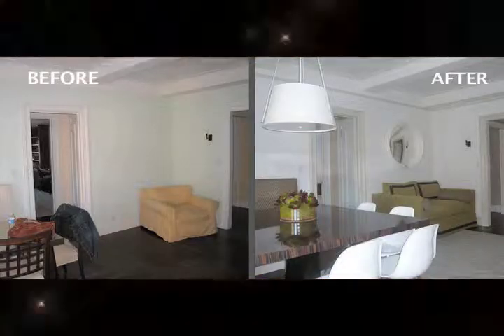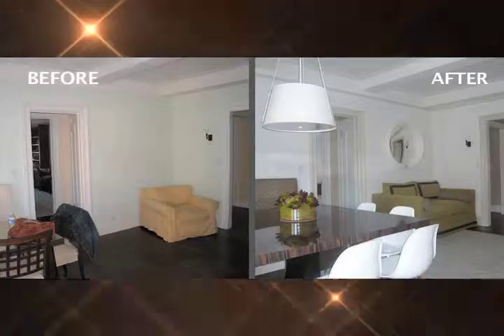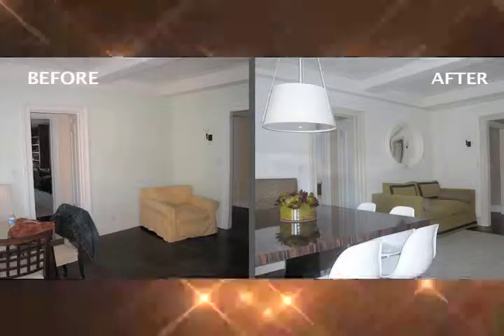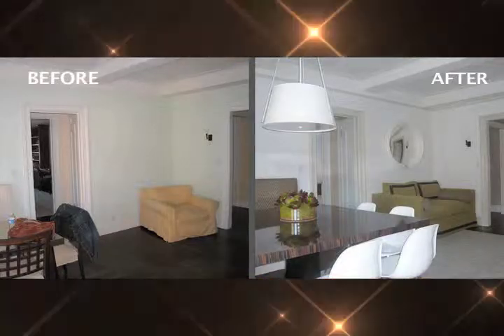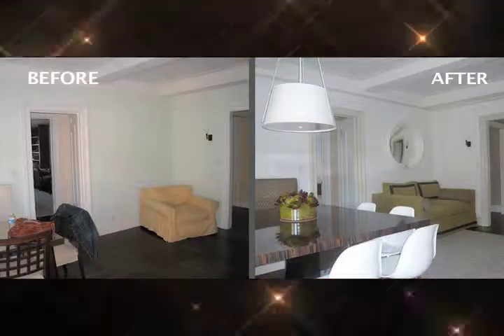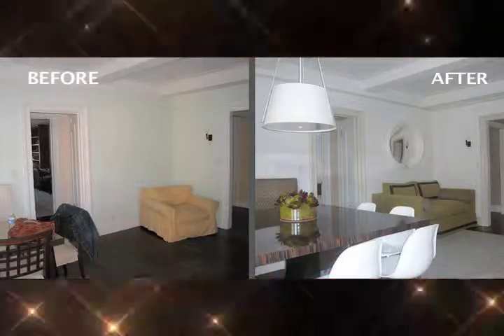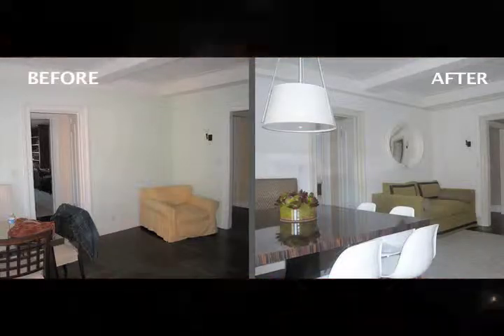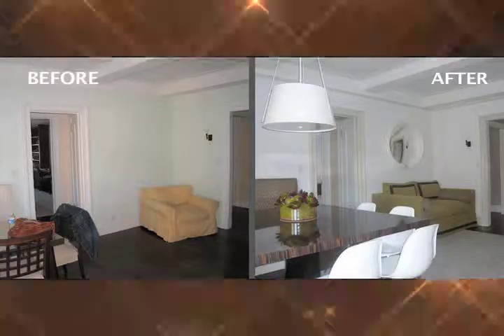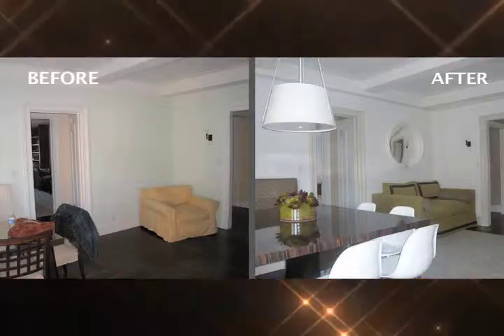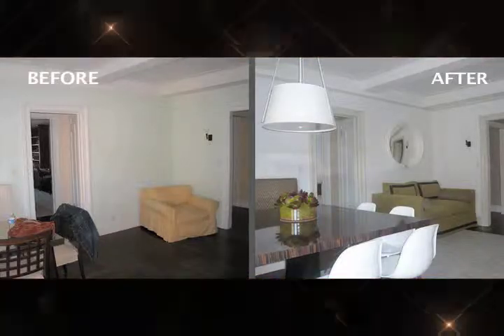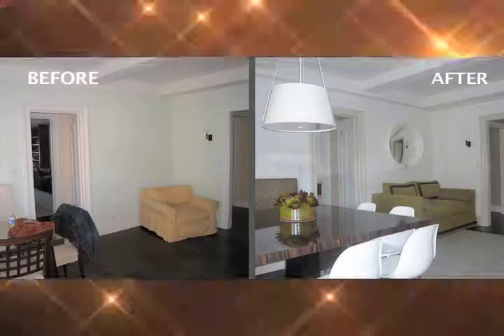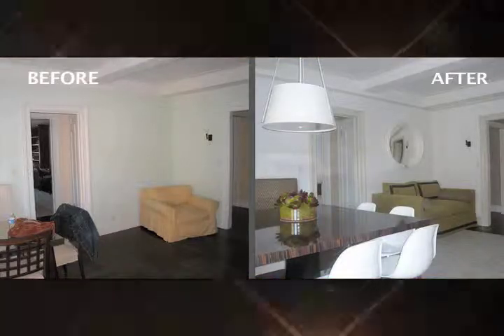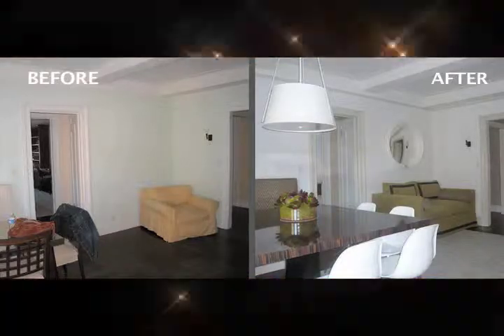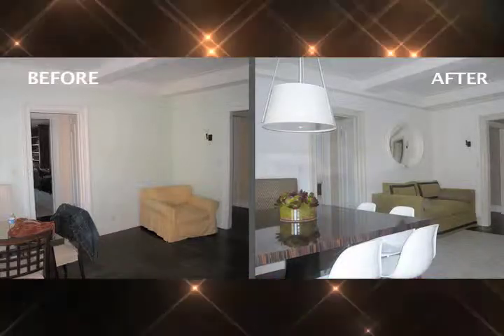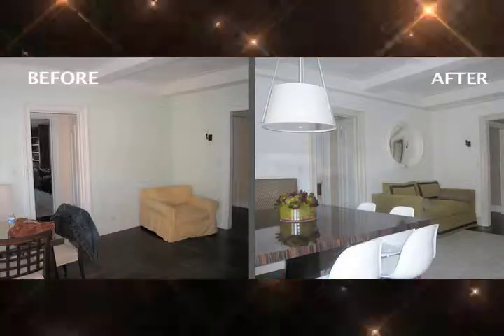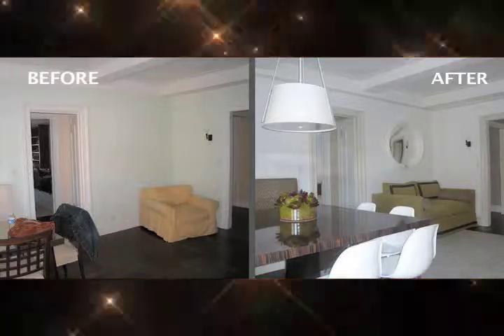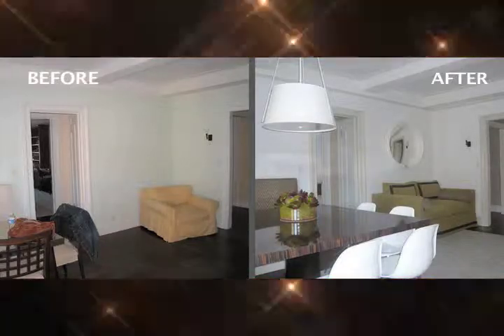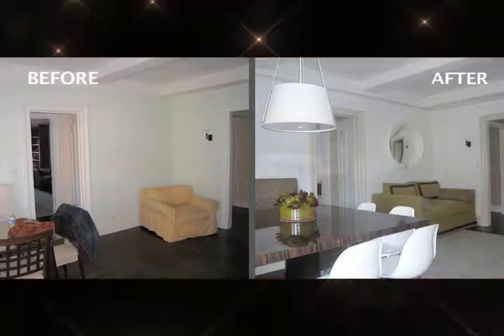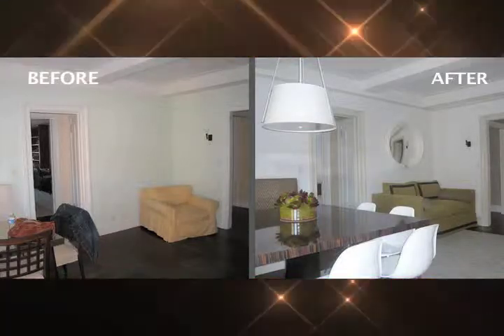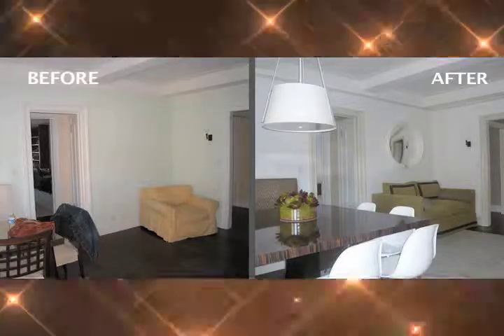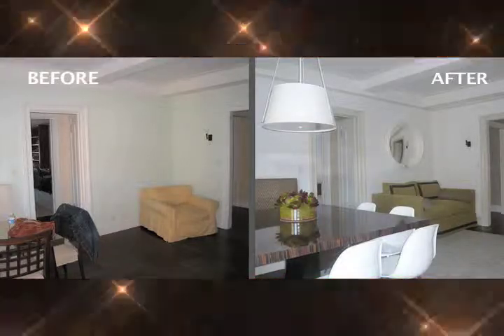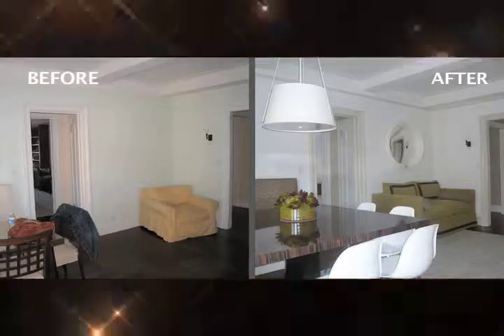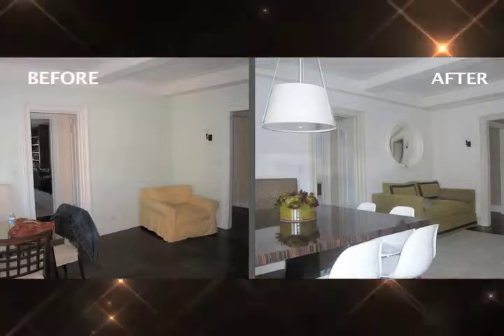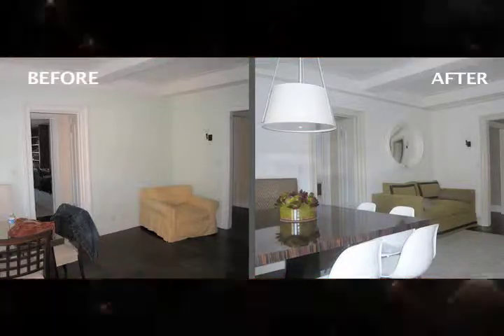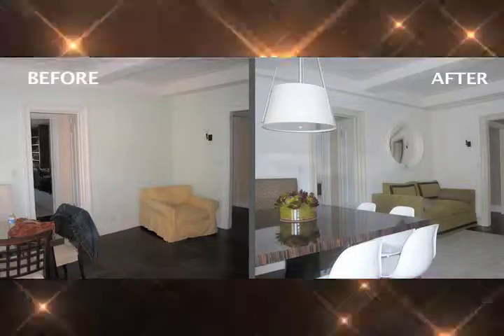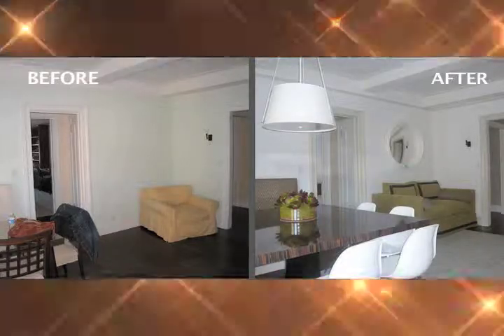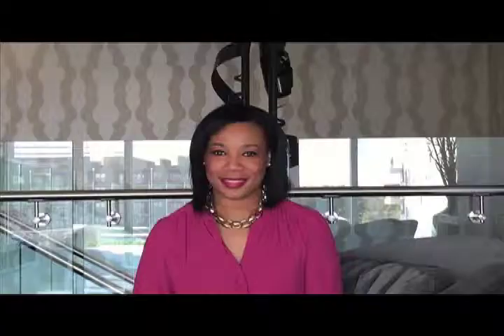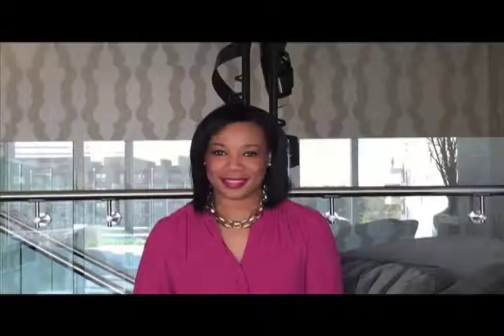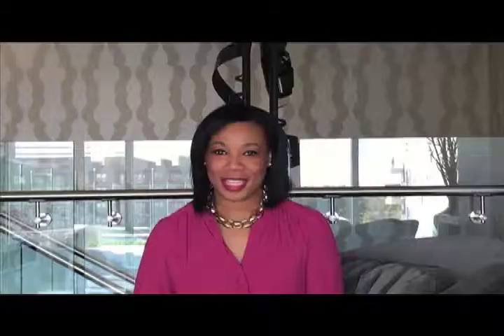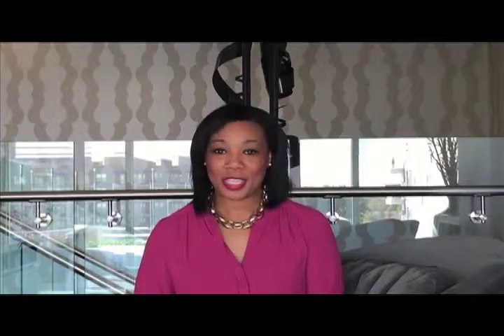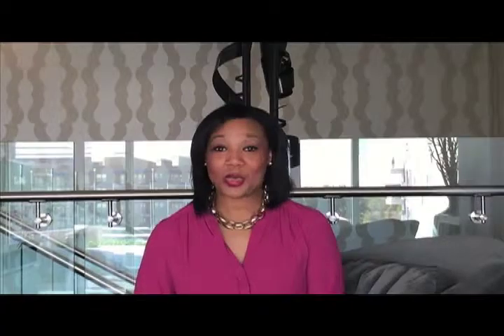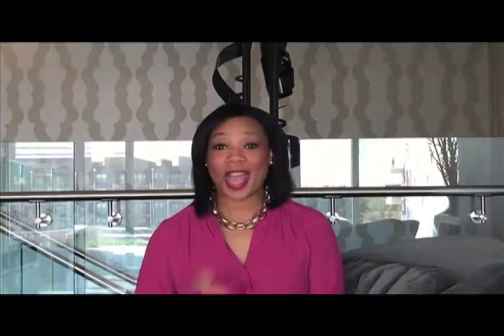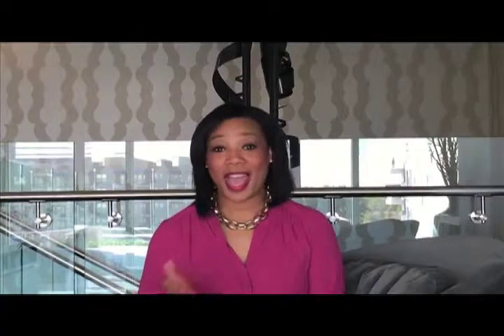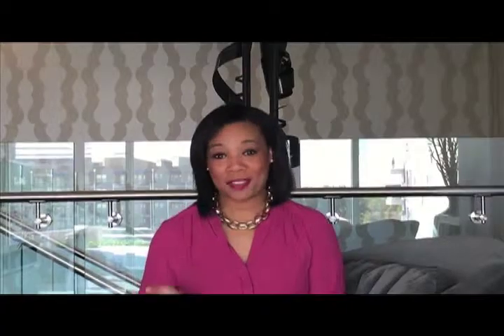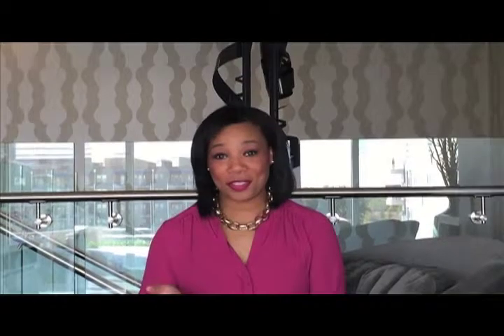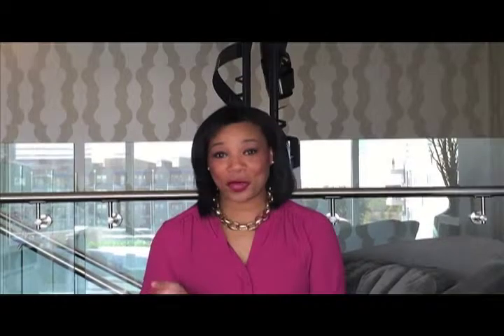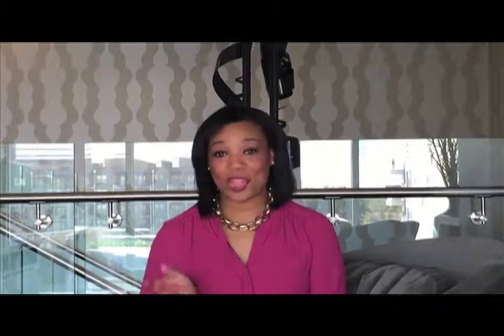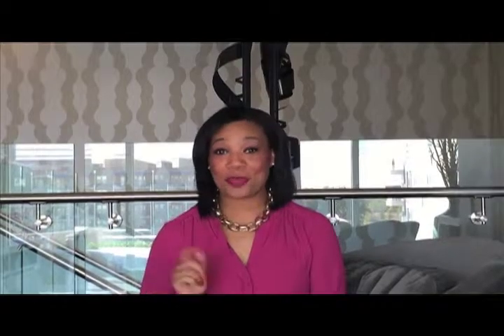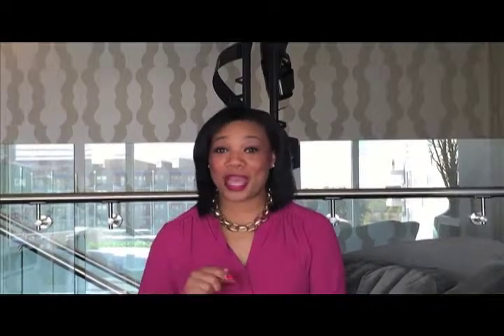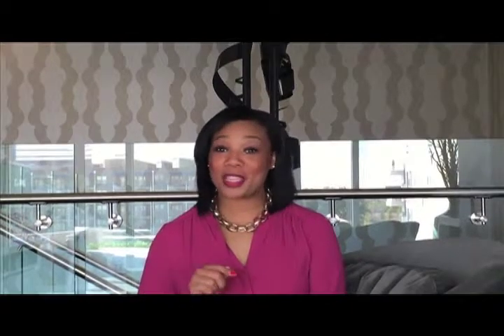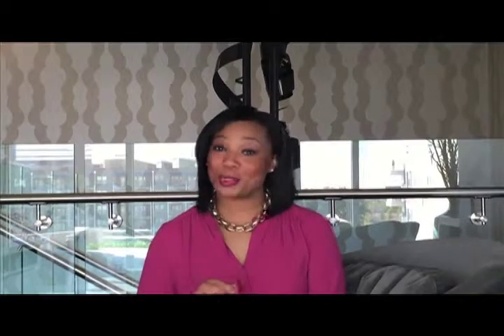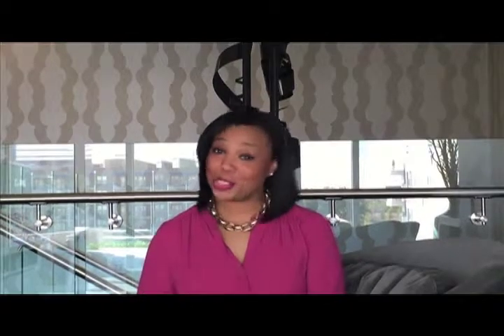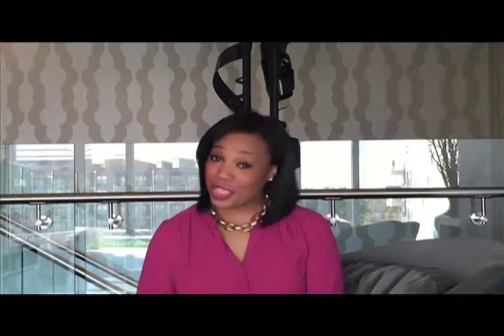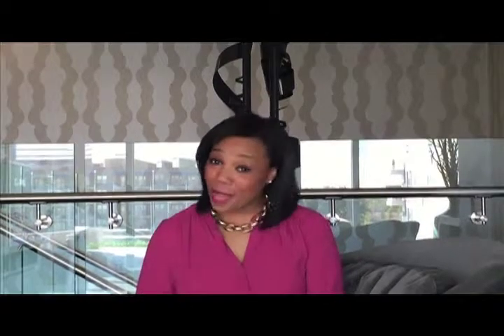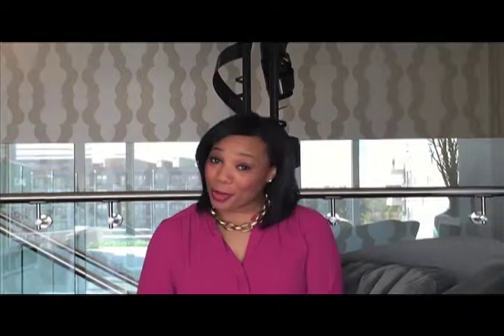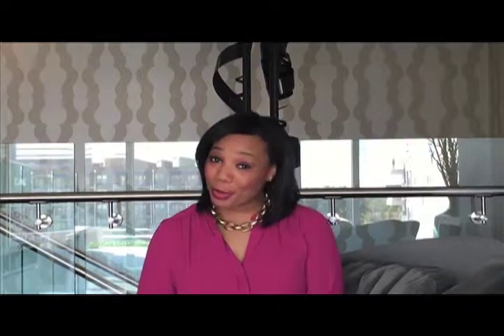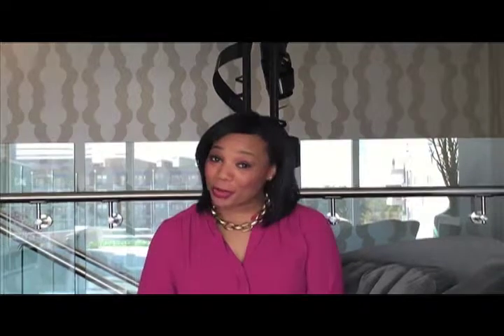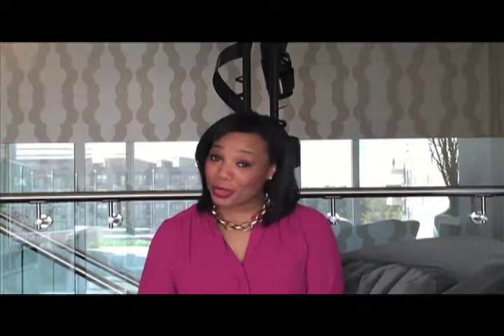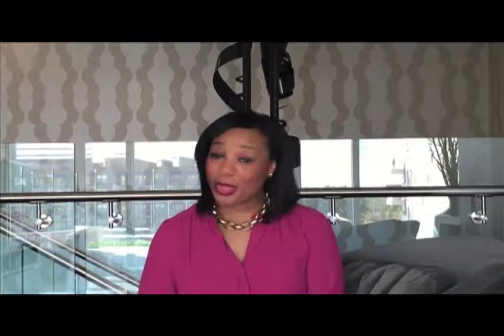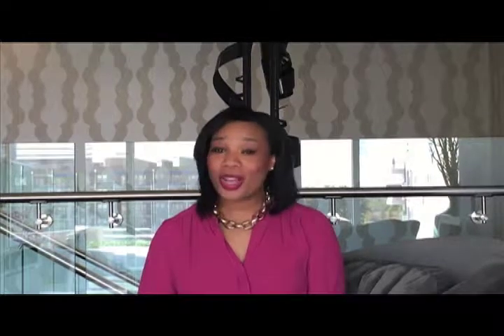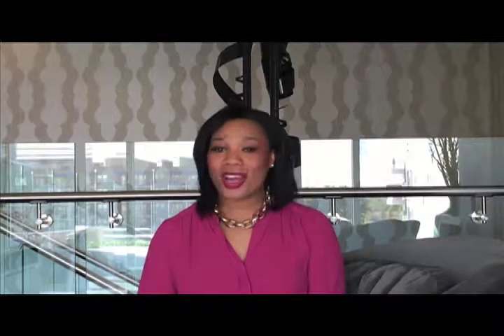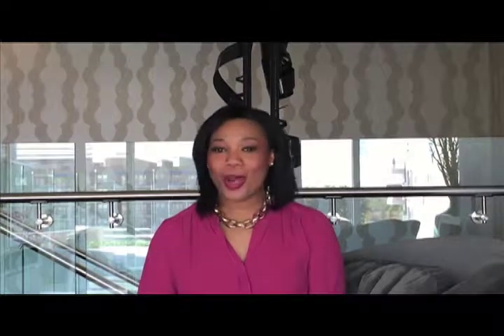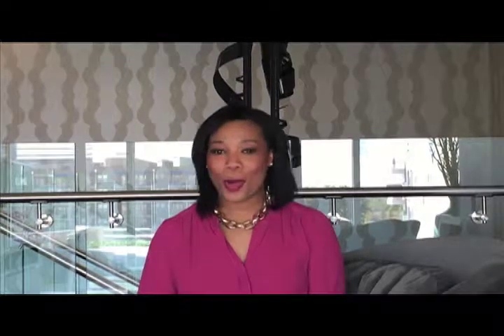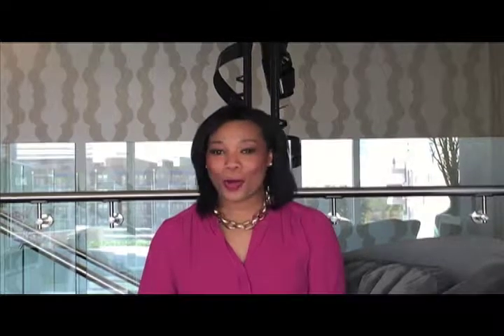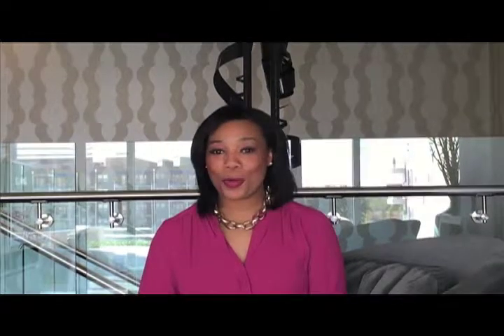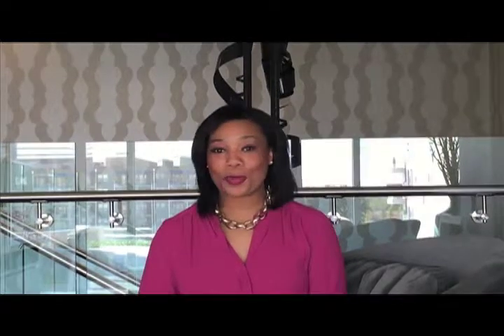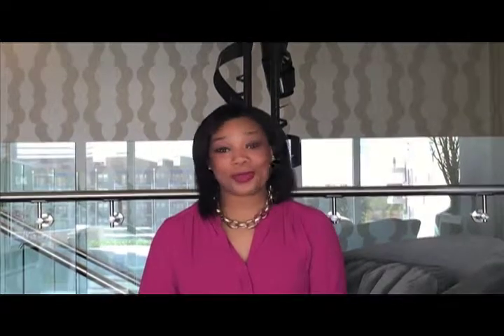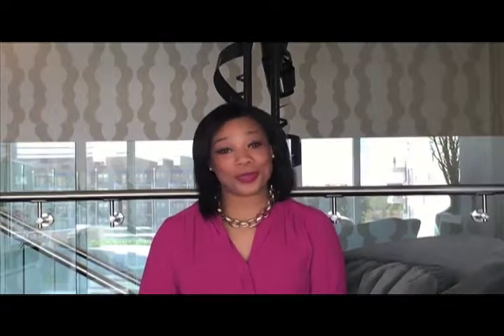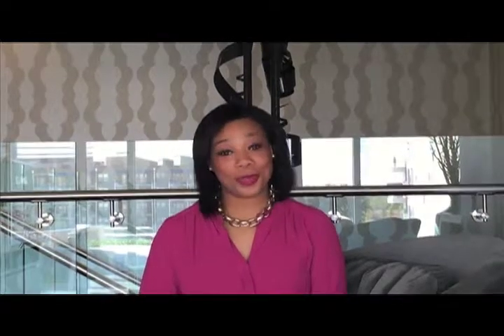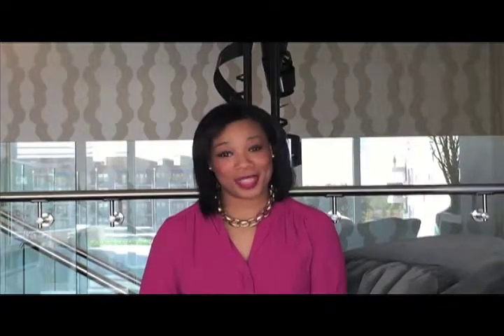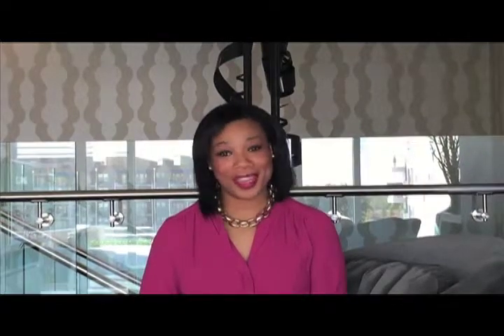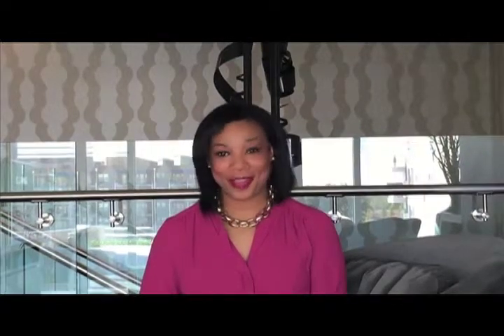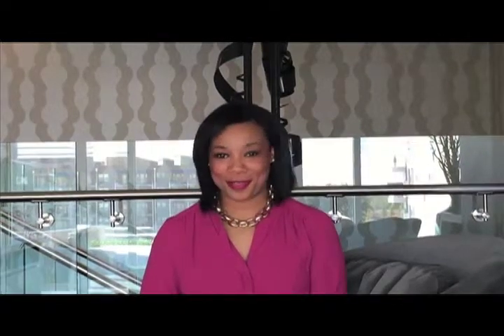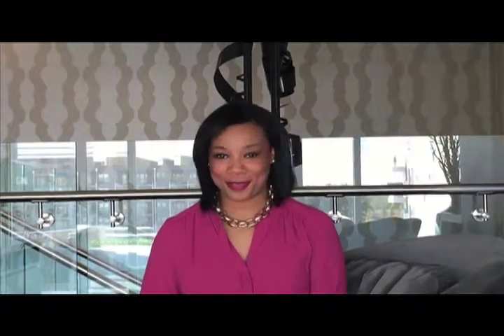Now, I can't give you all of my tips. You will have to watch my new show, Home Sweet Home.